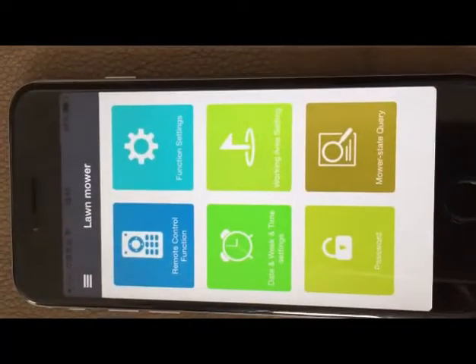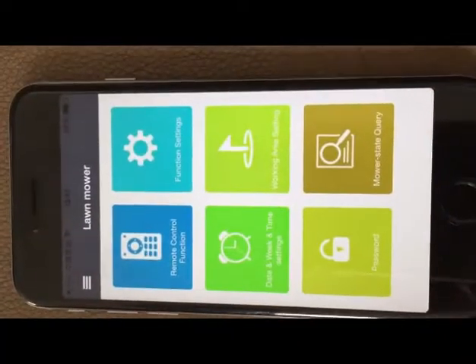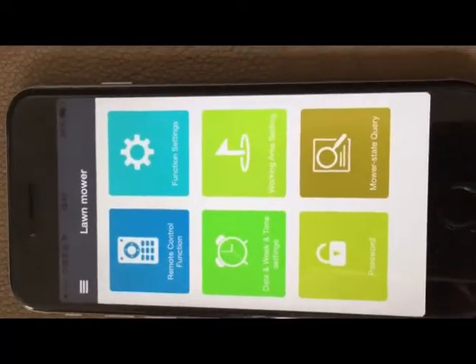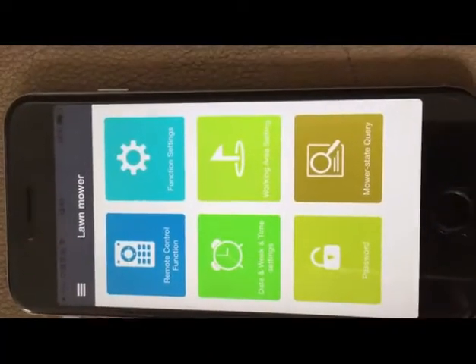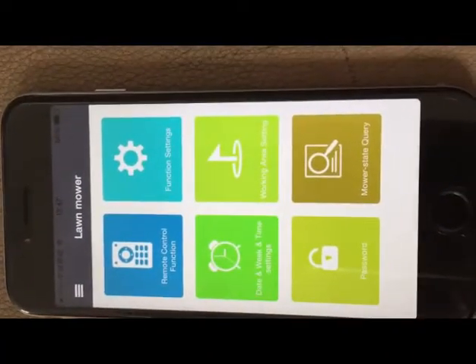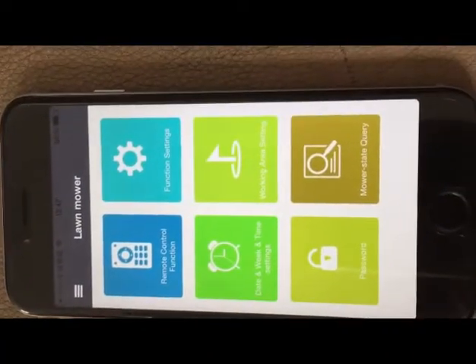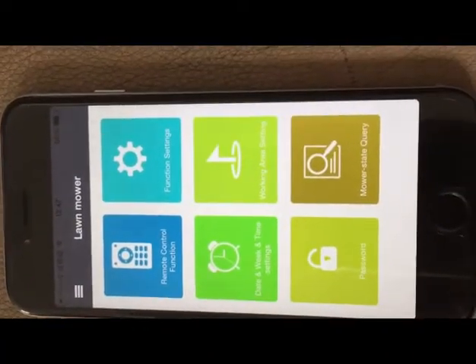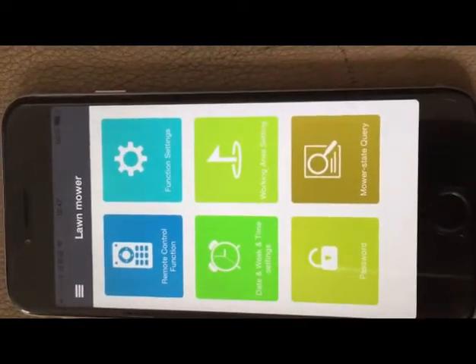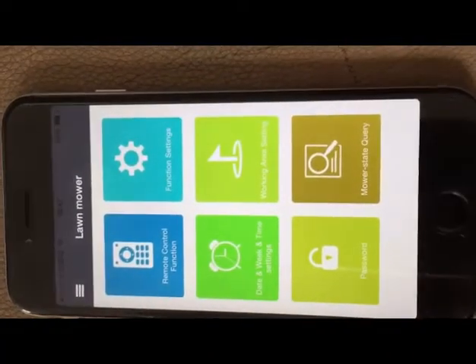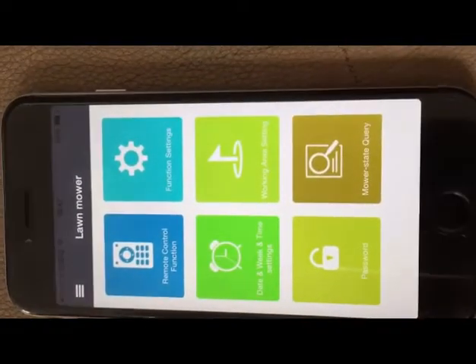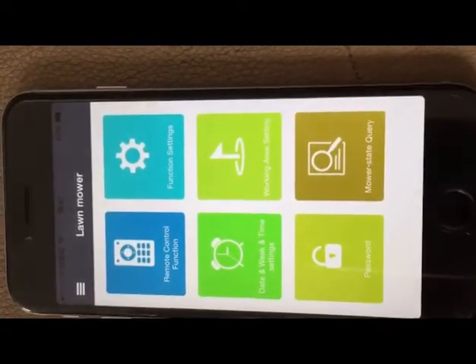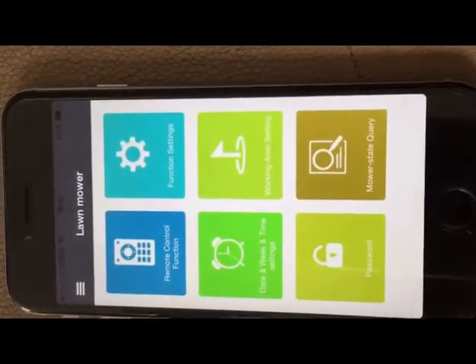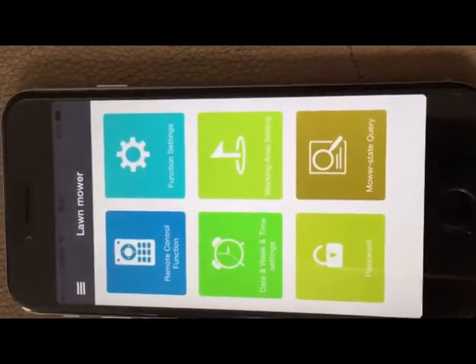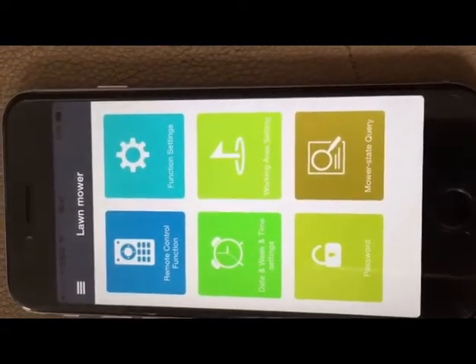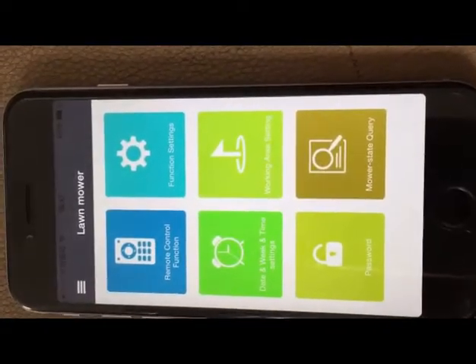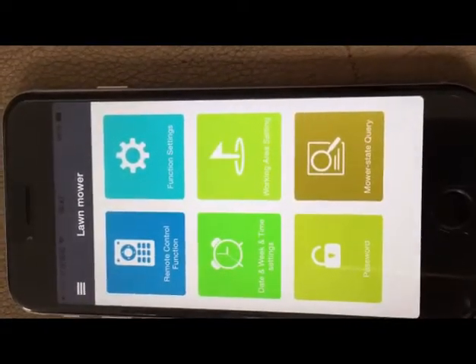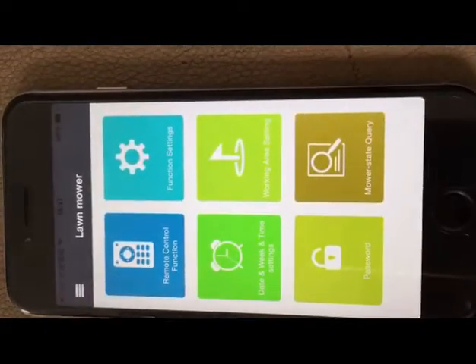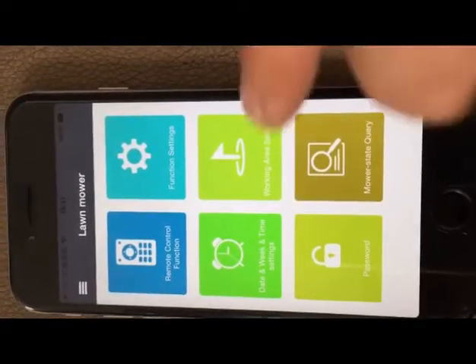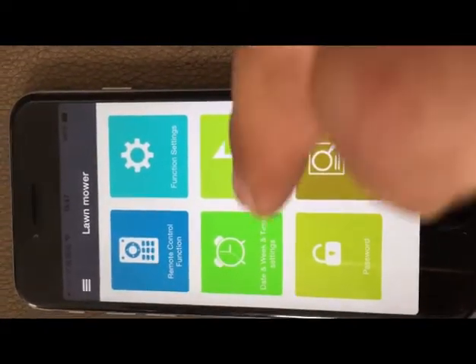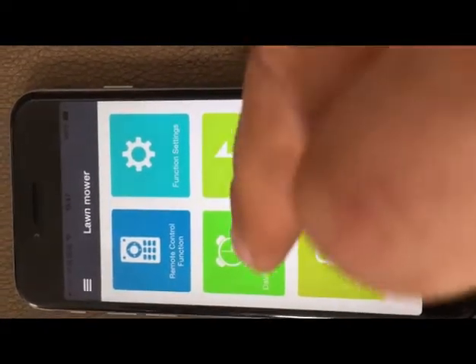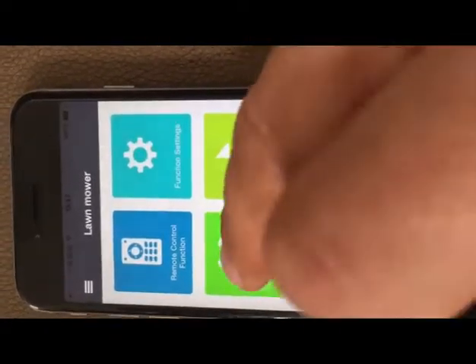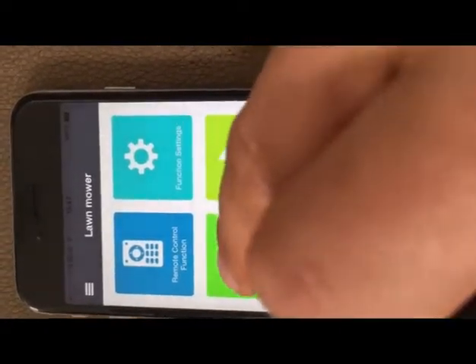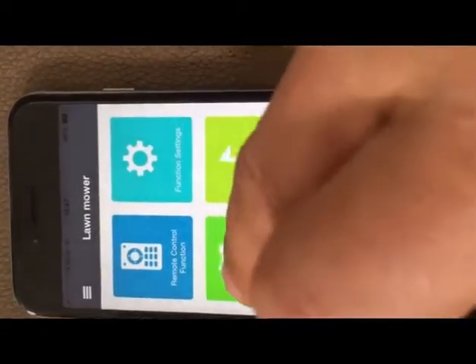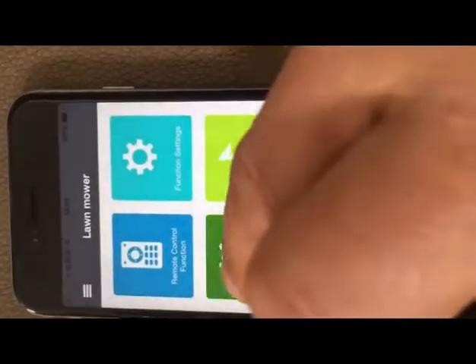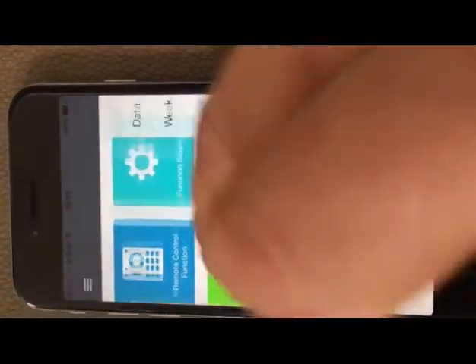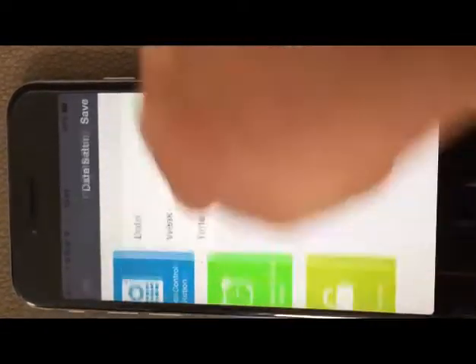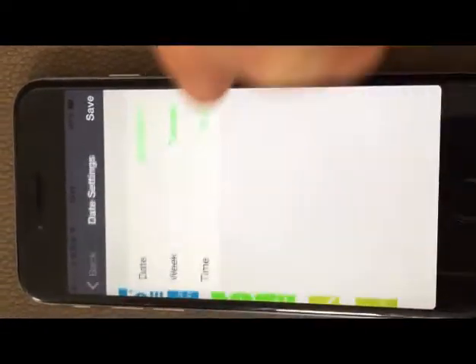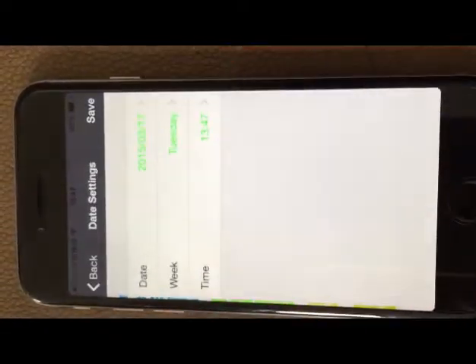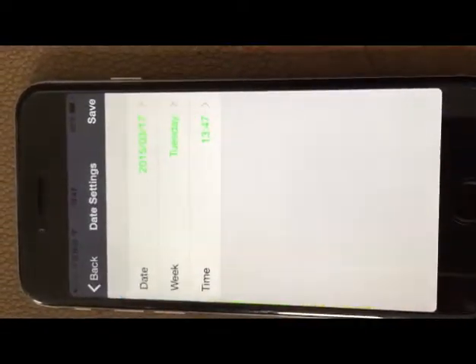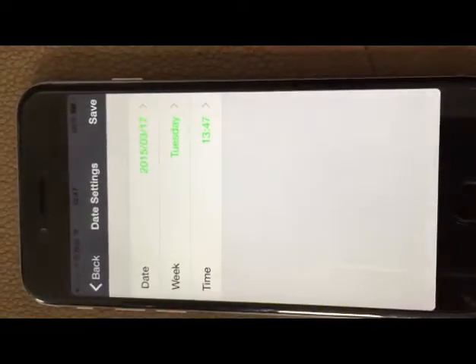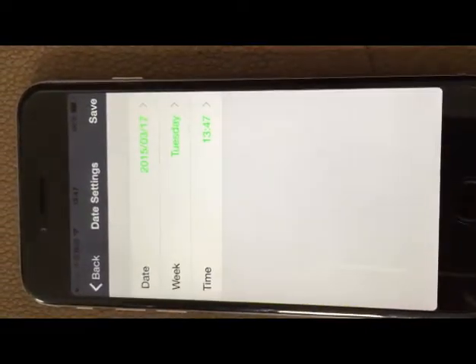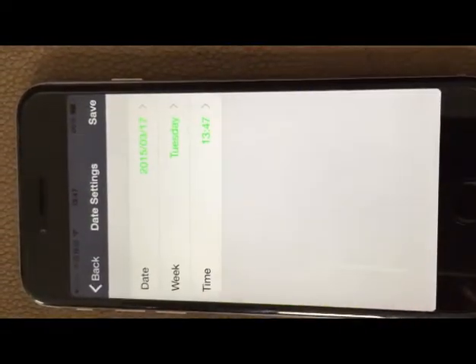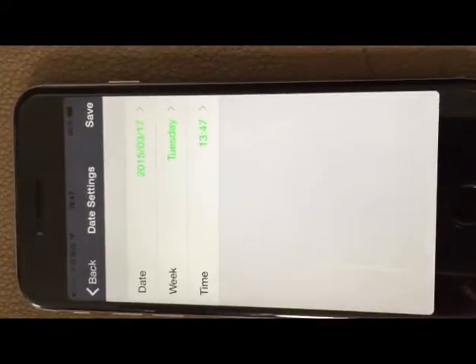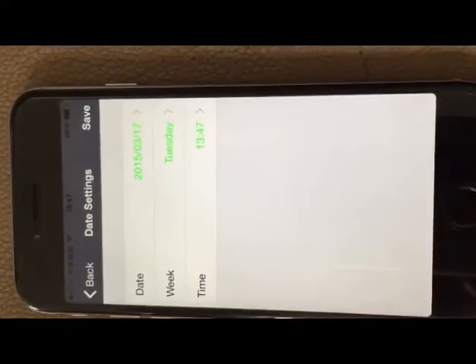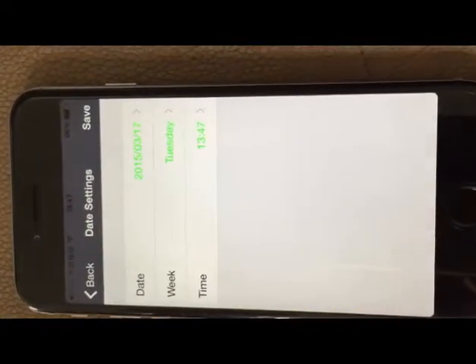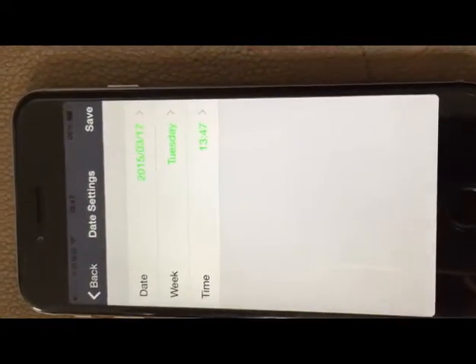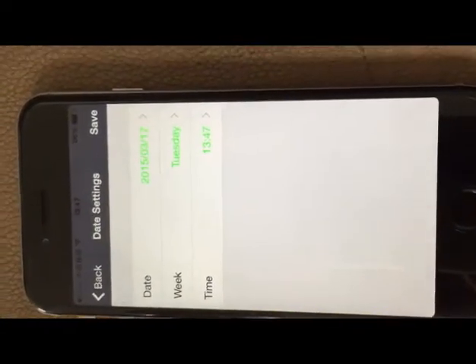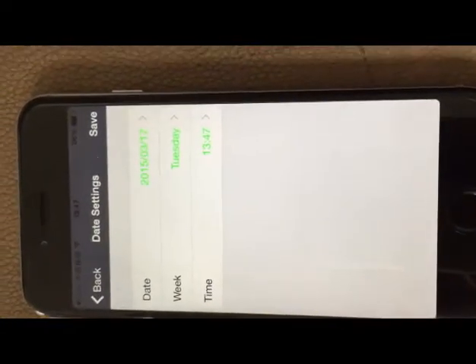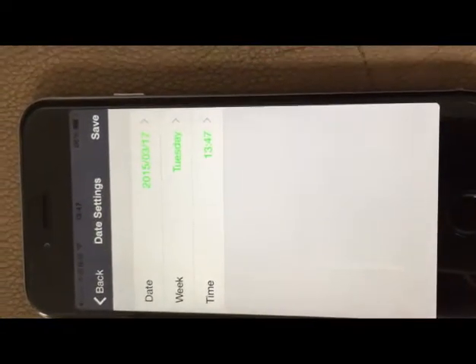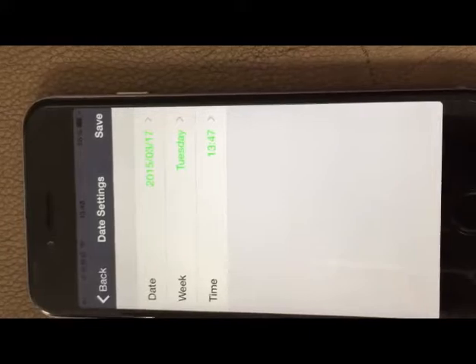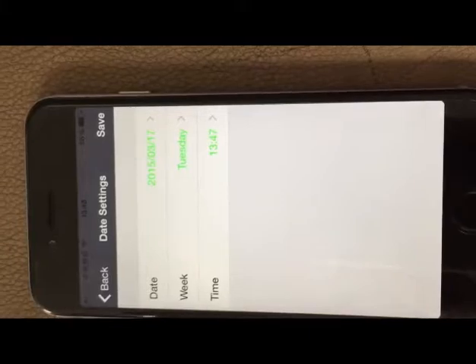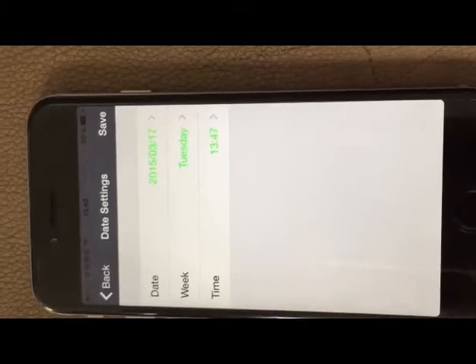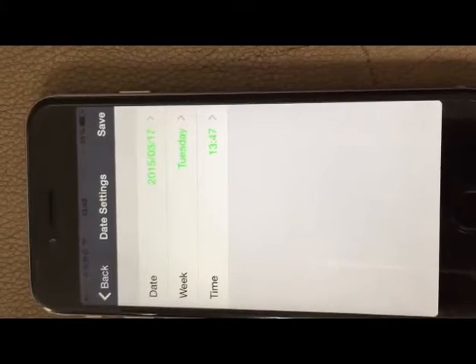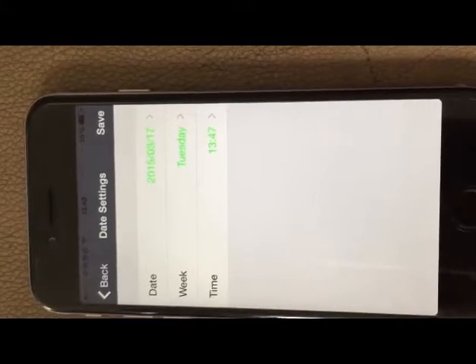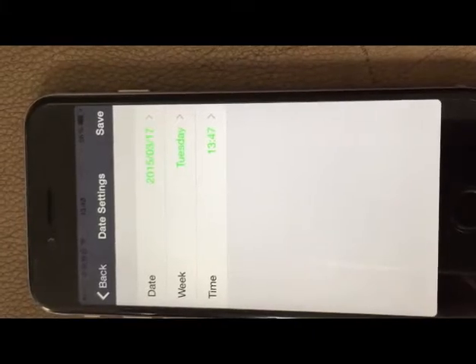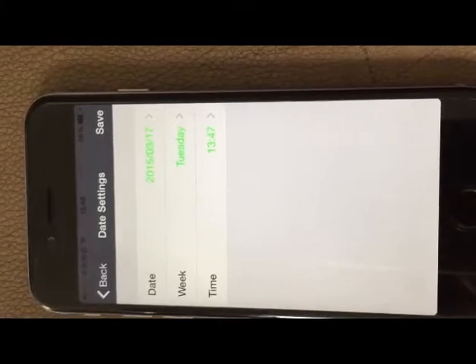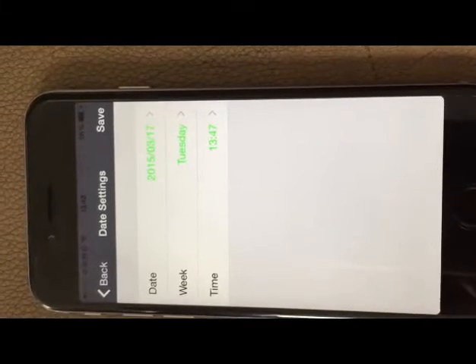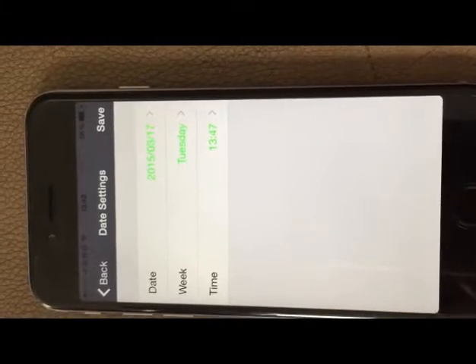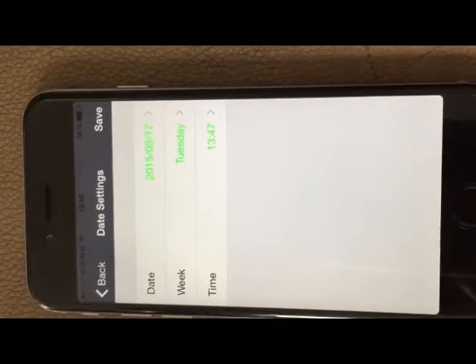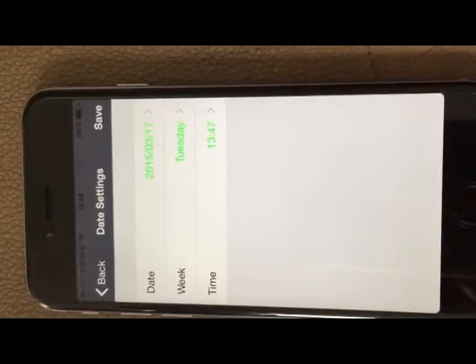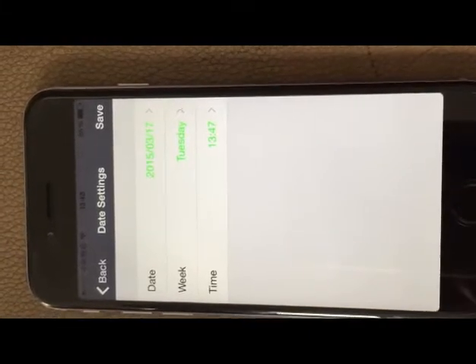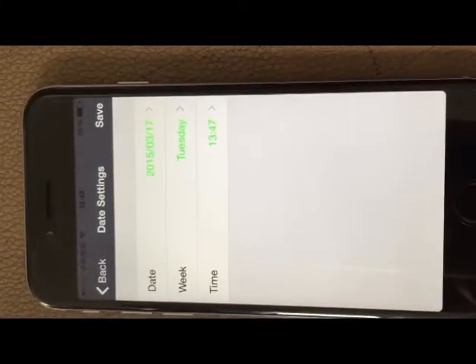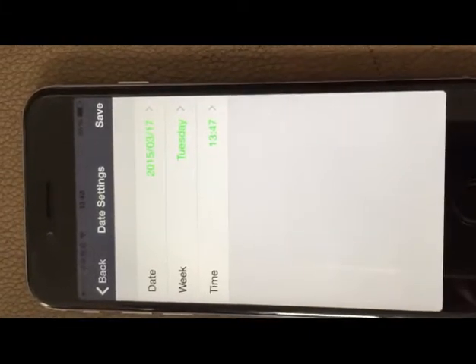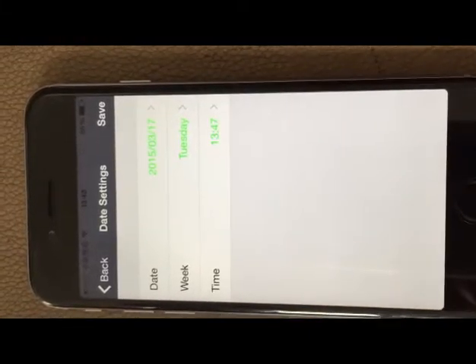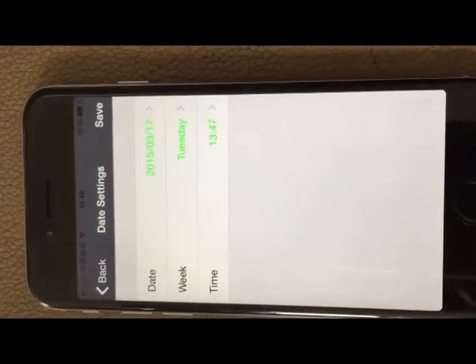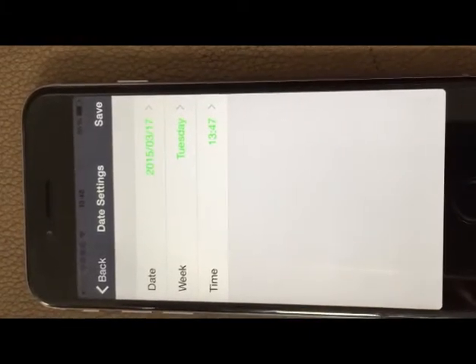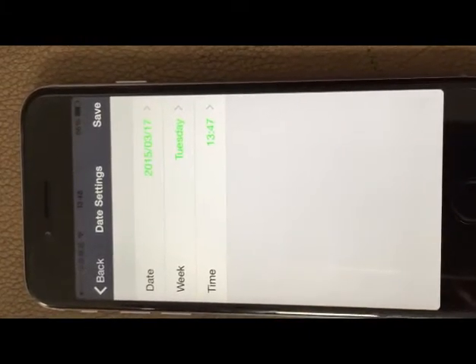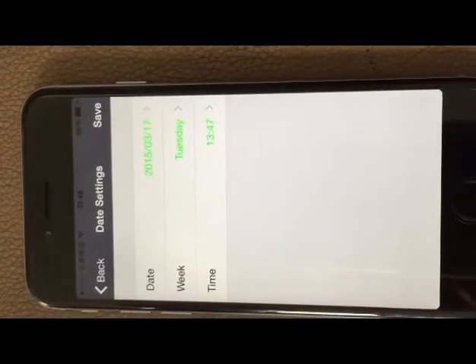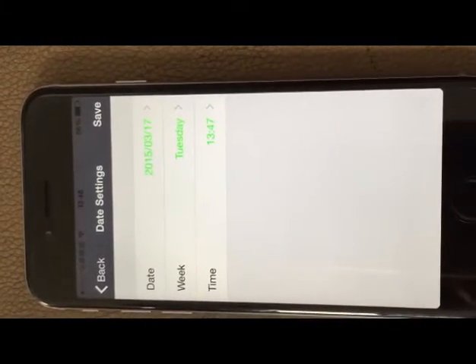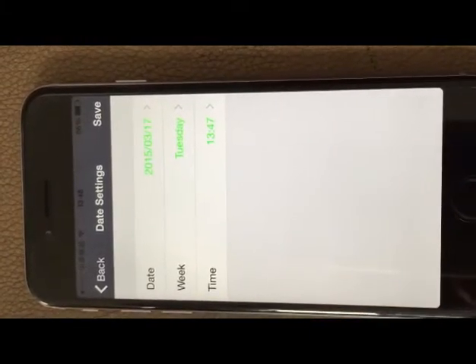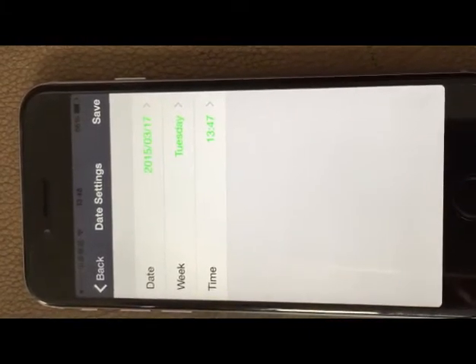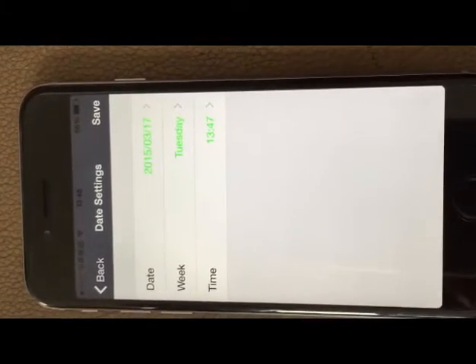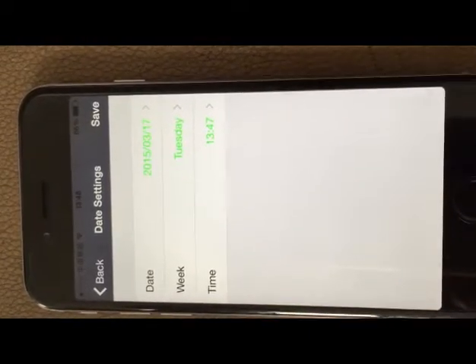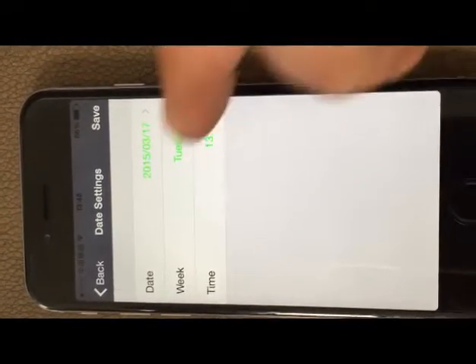Now we enter the date, week, and time settings. We can set the system time of the mobile.